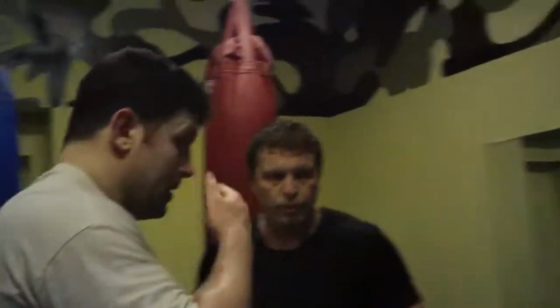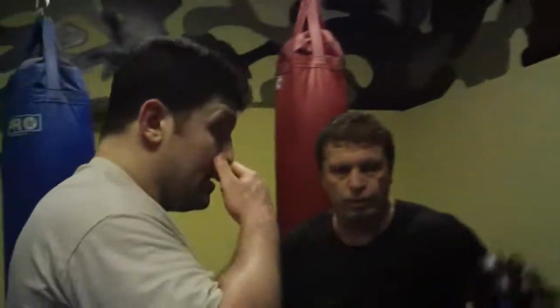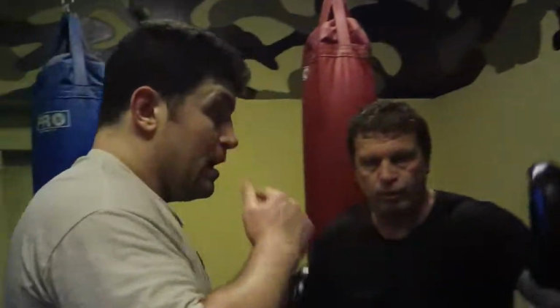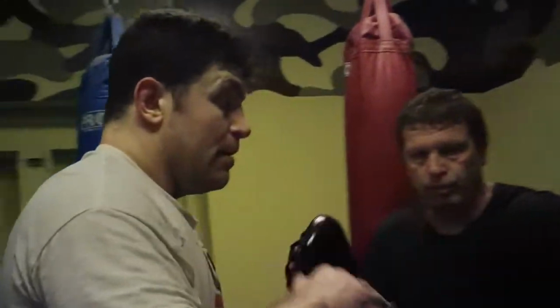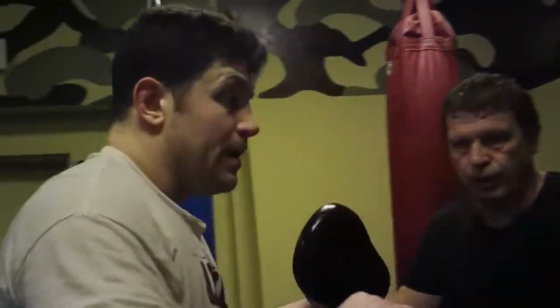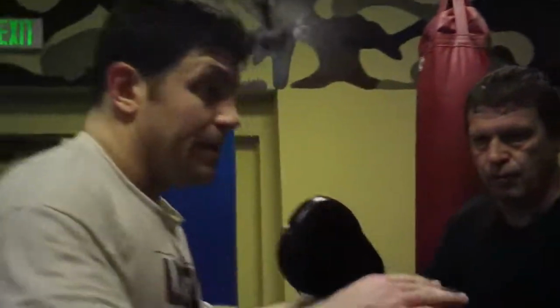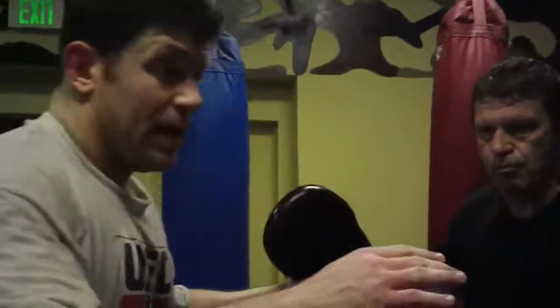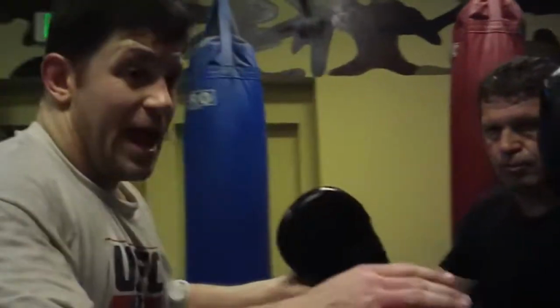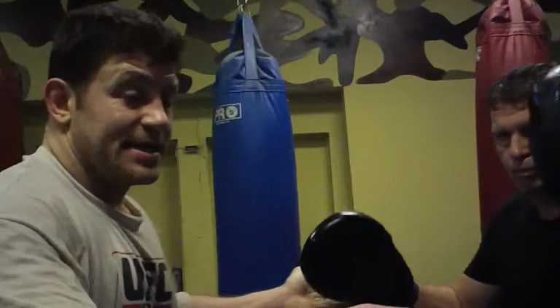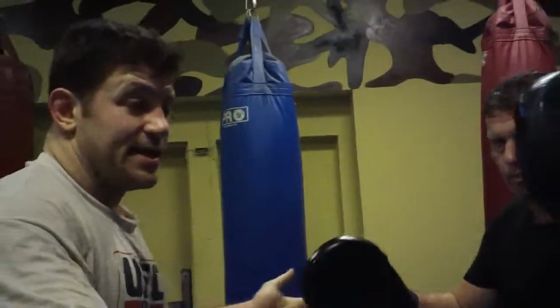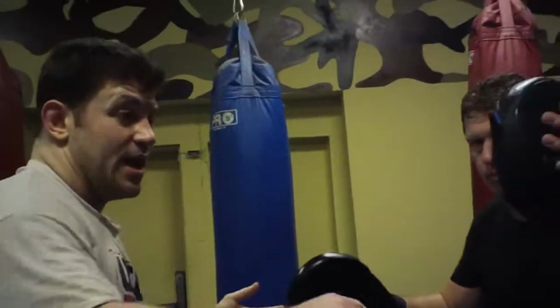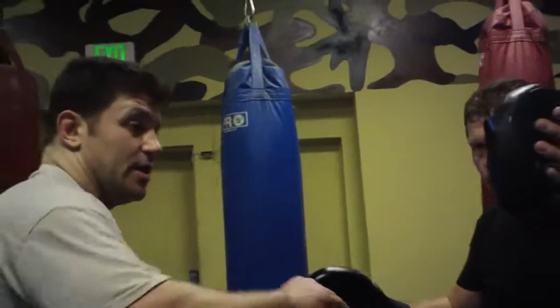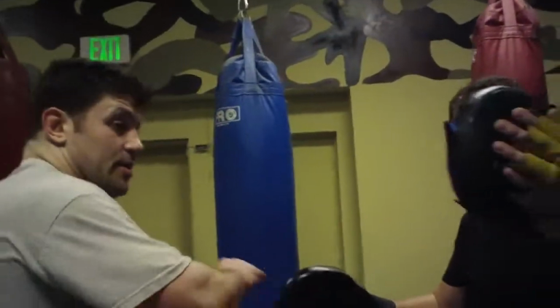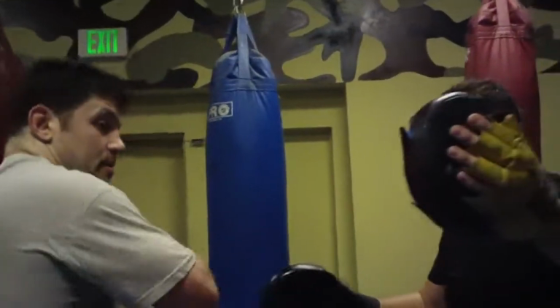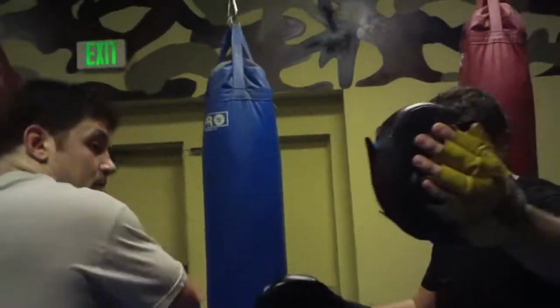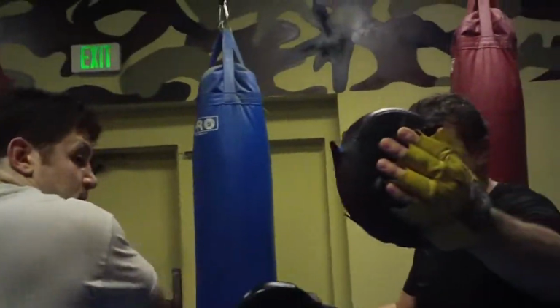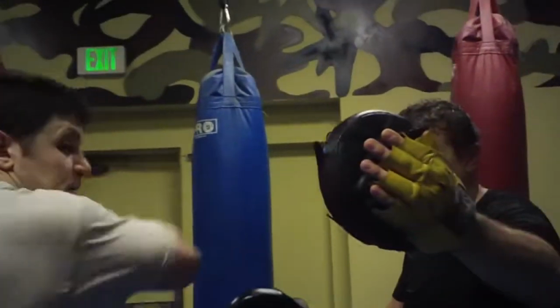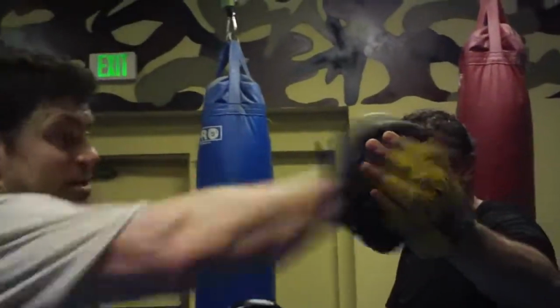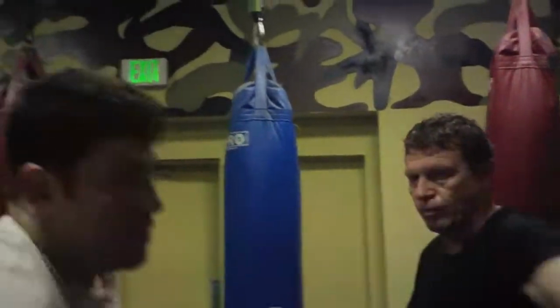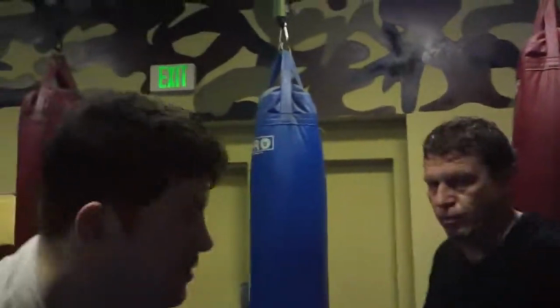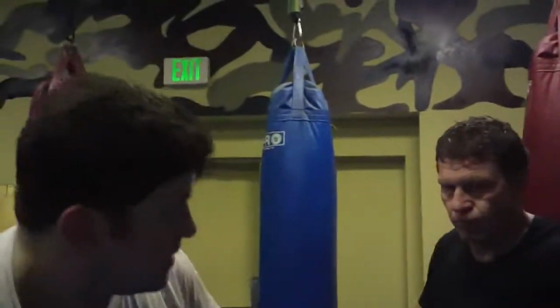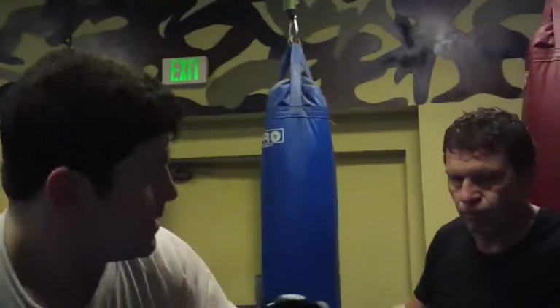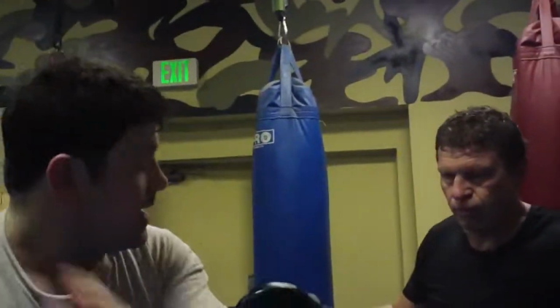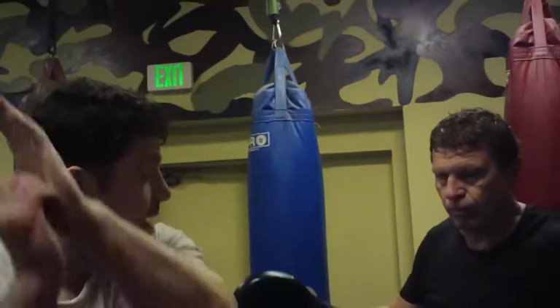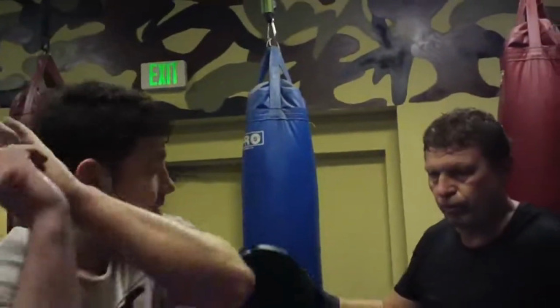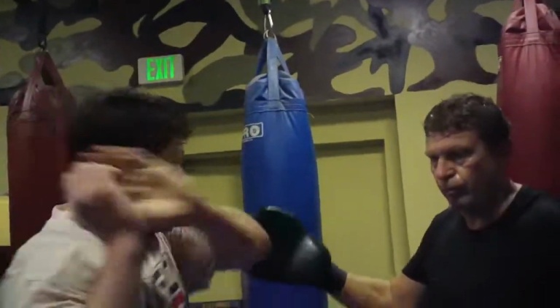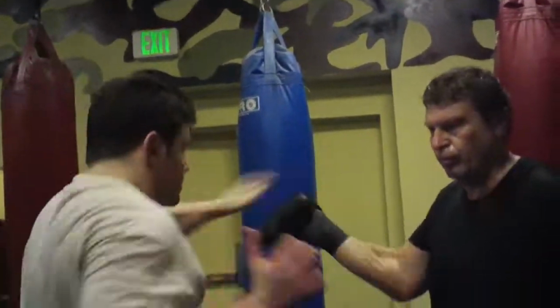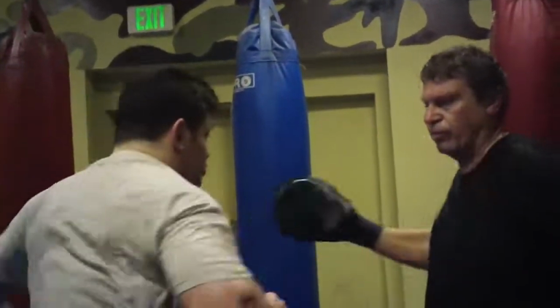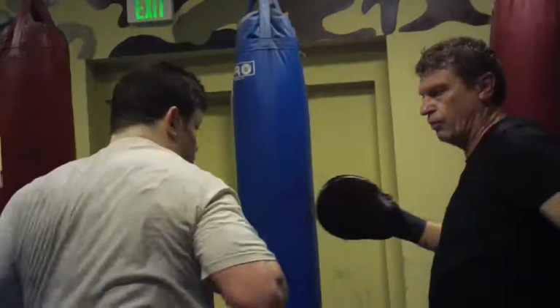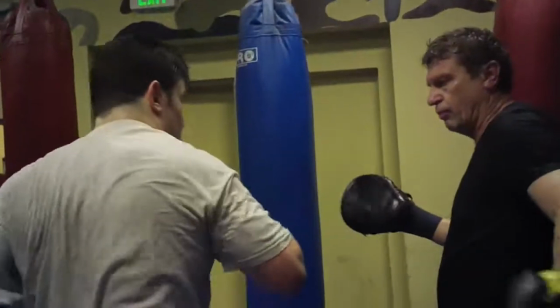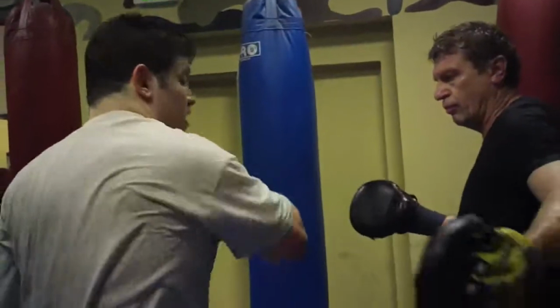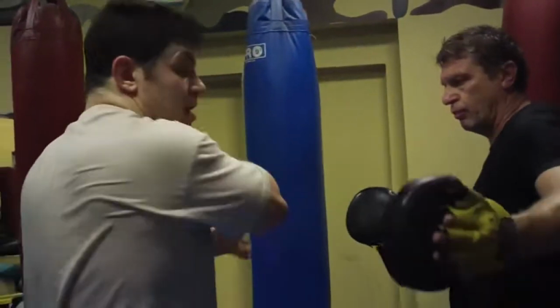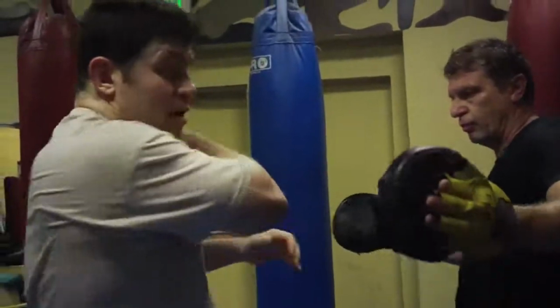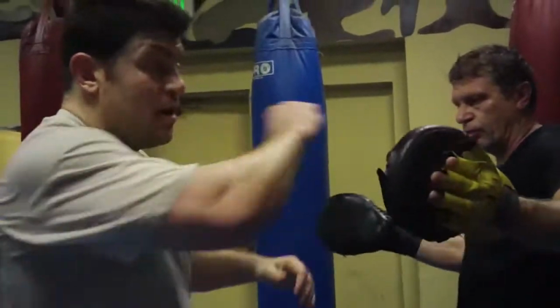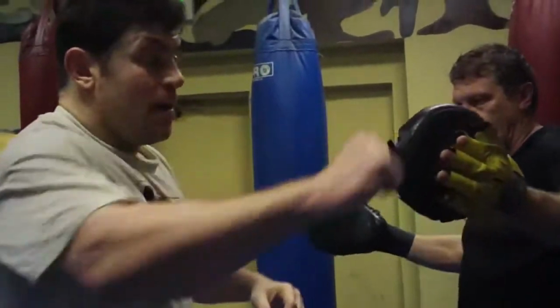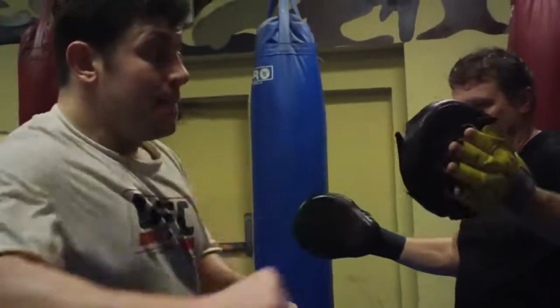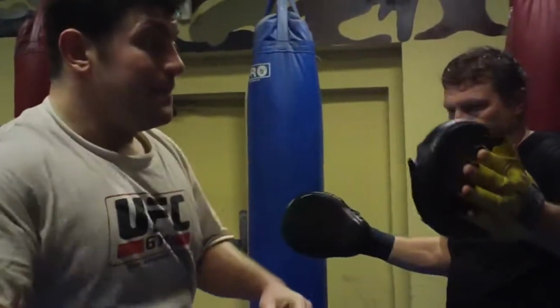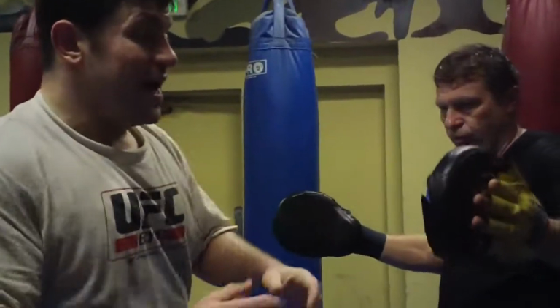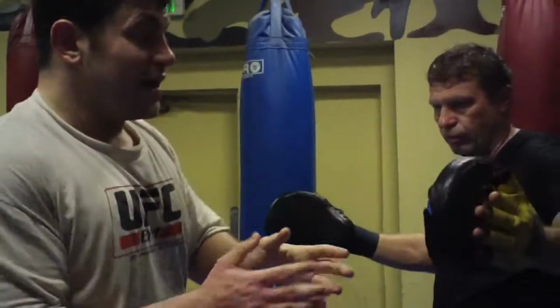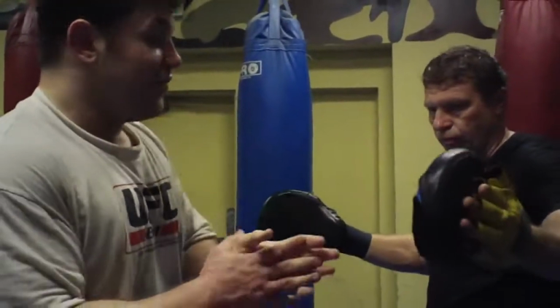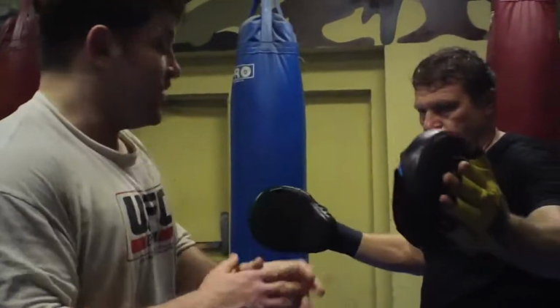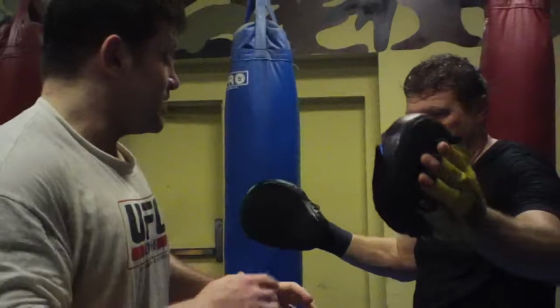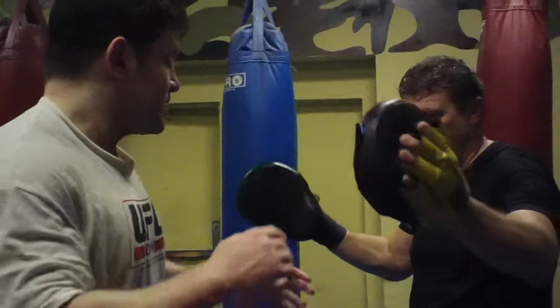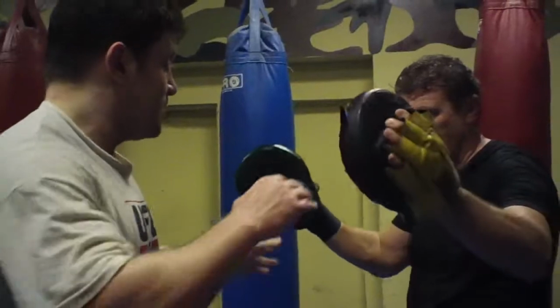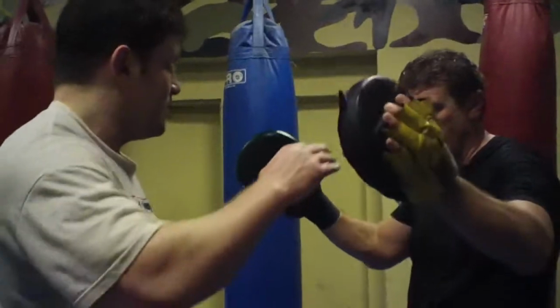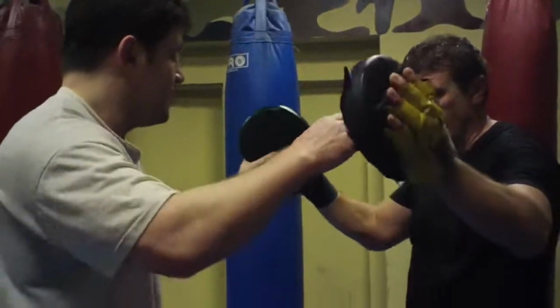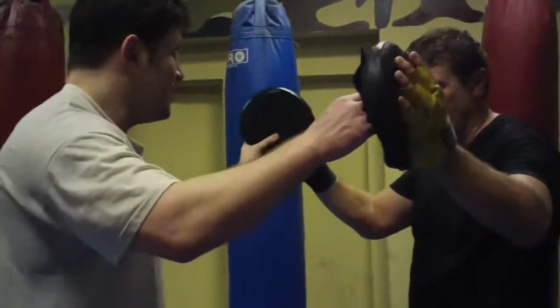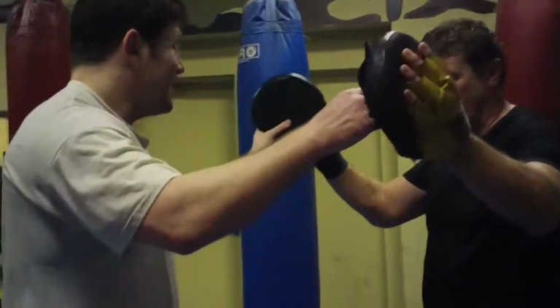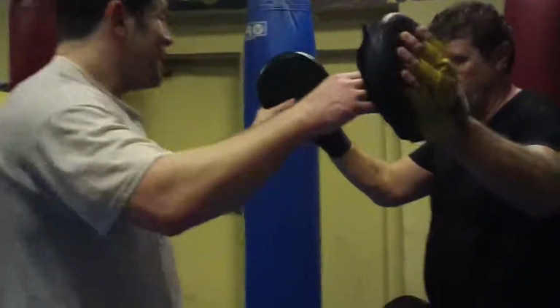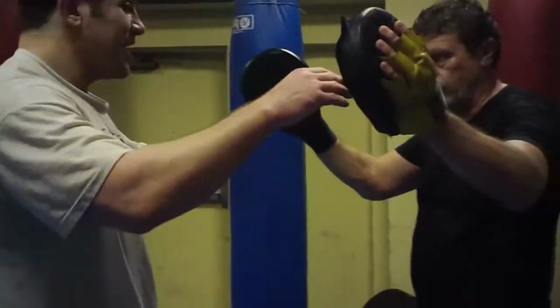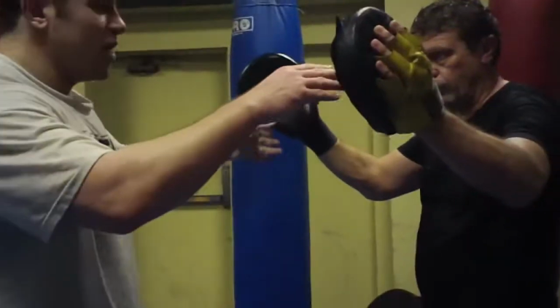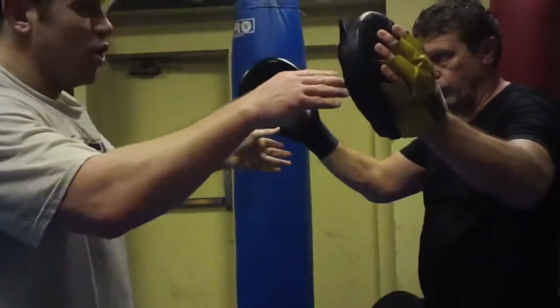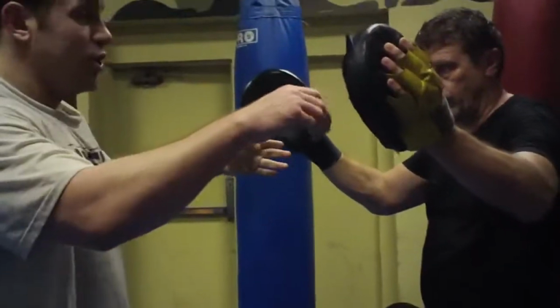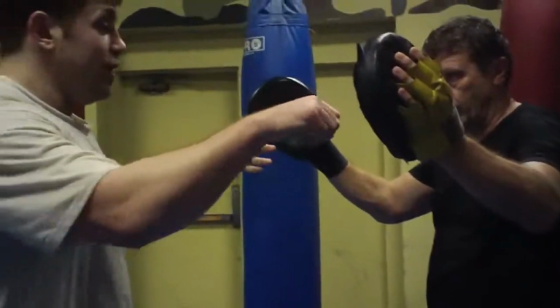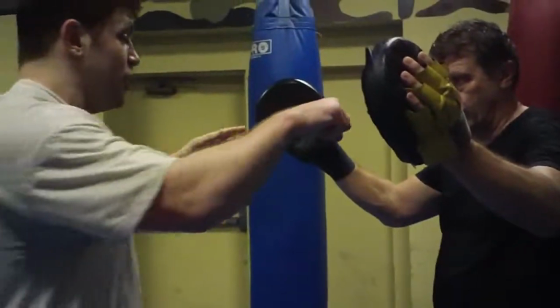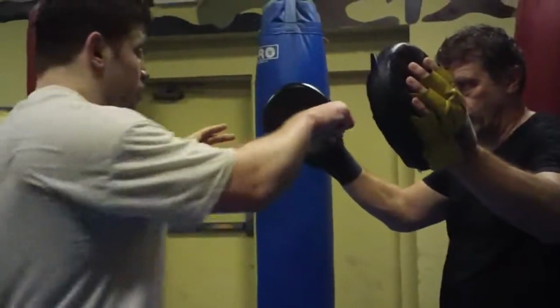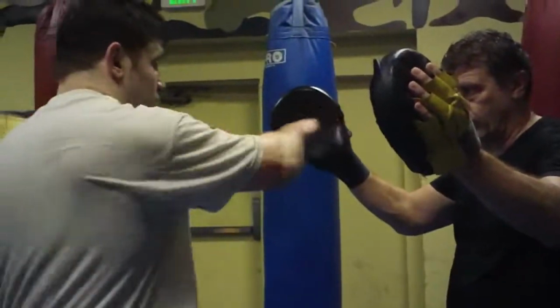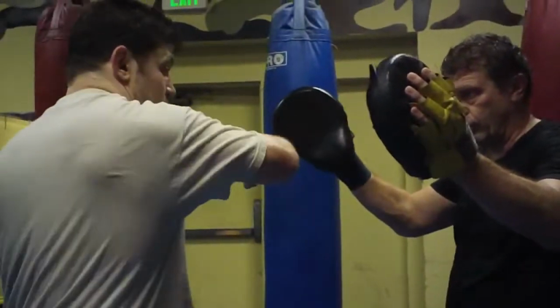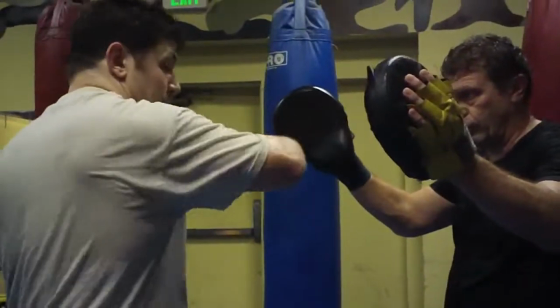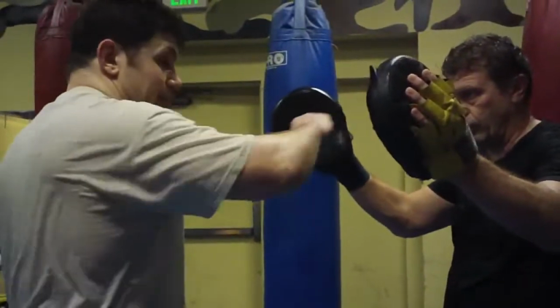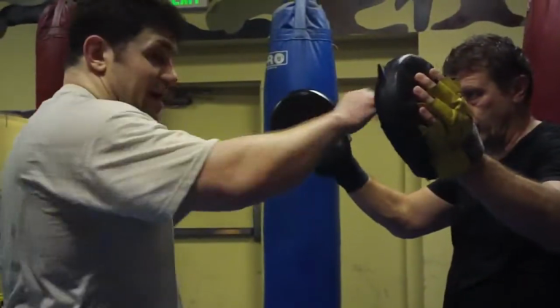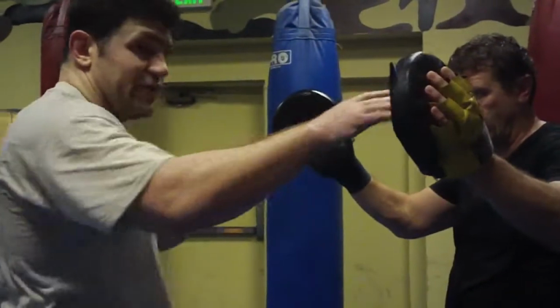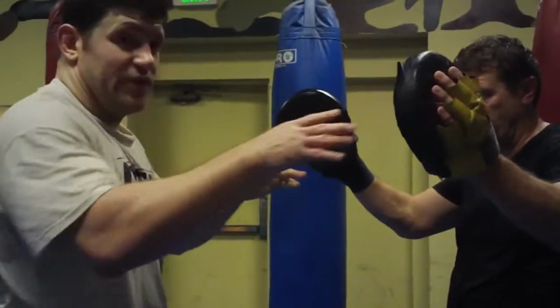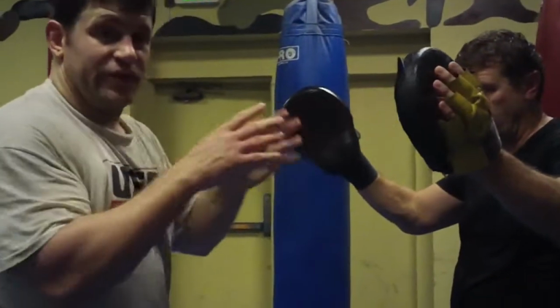Maybe axe head. Axe. Straight. Back fist. I can go here. Right fist.